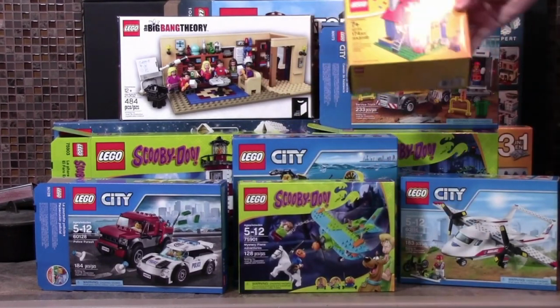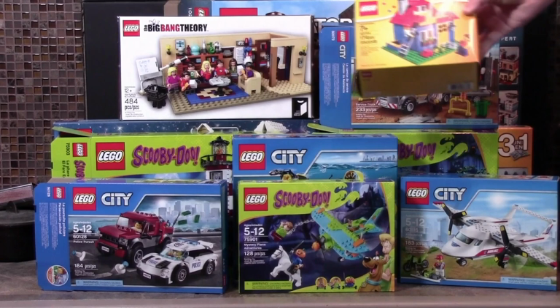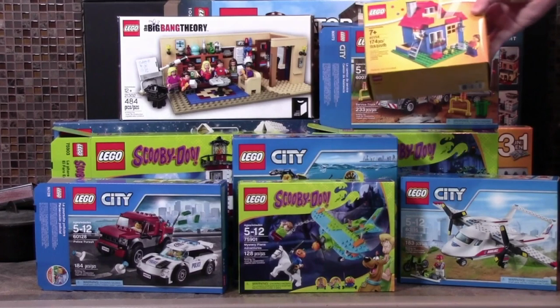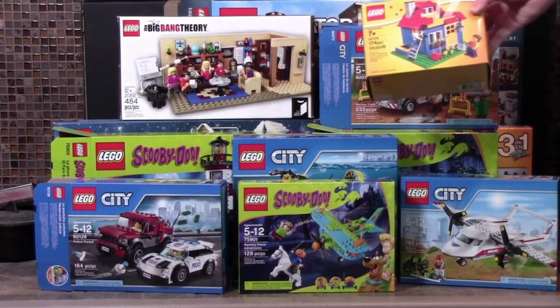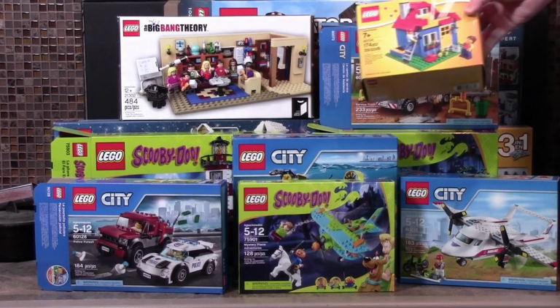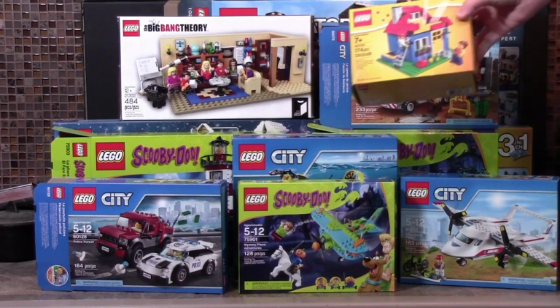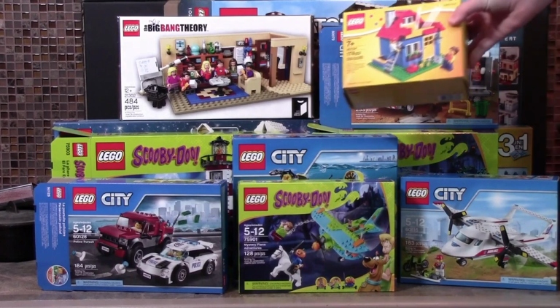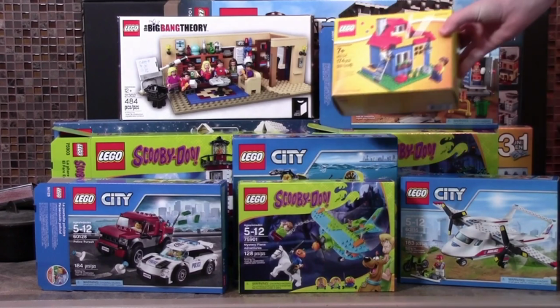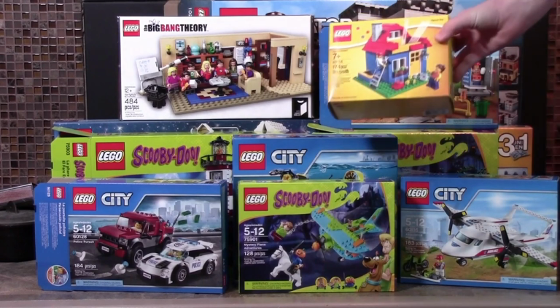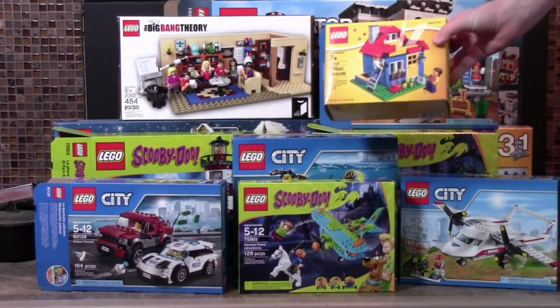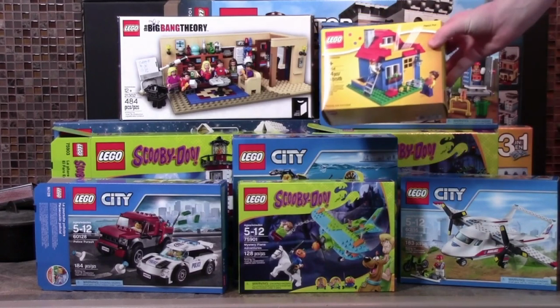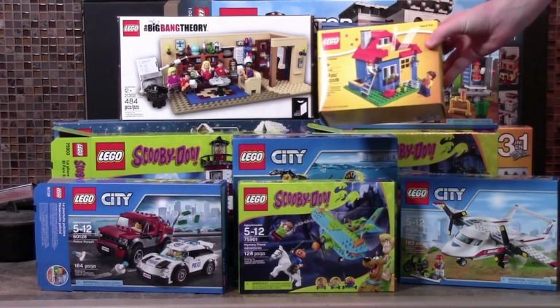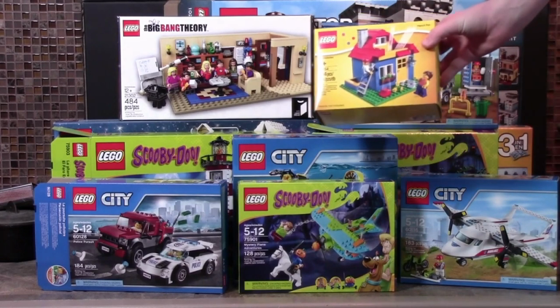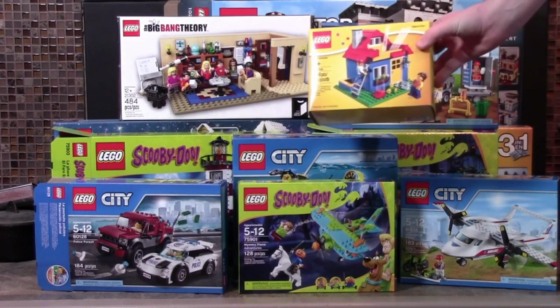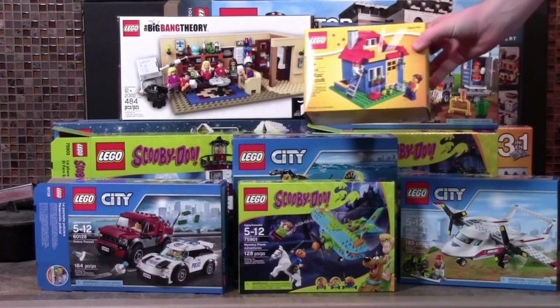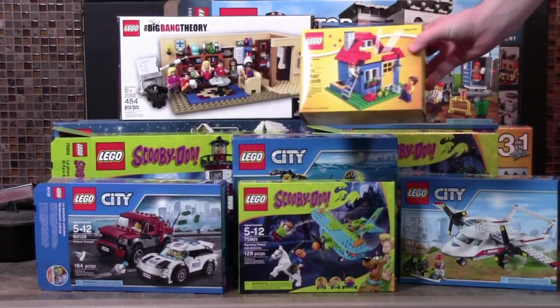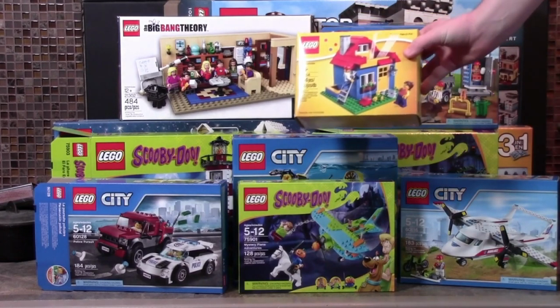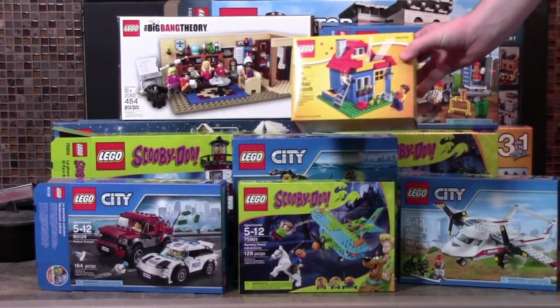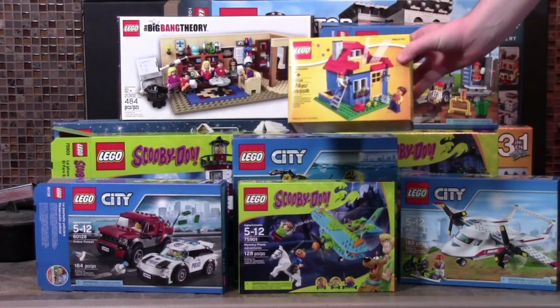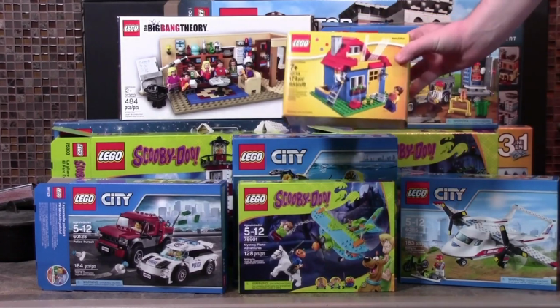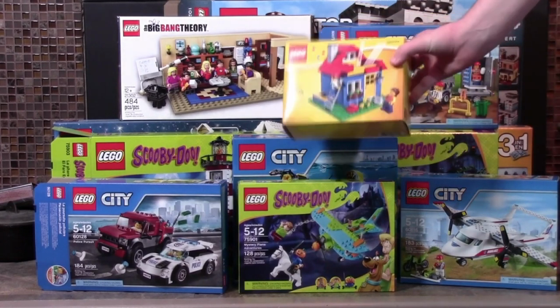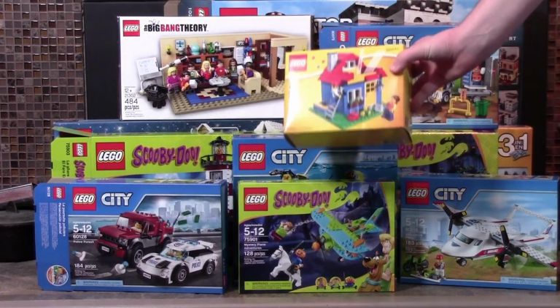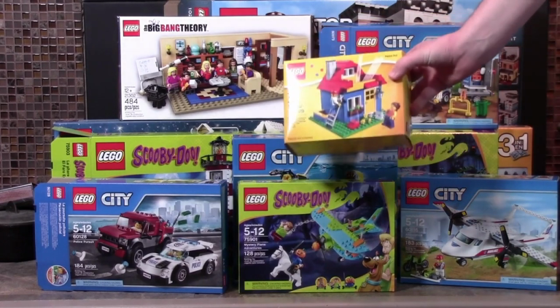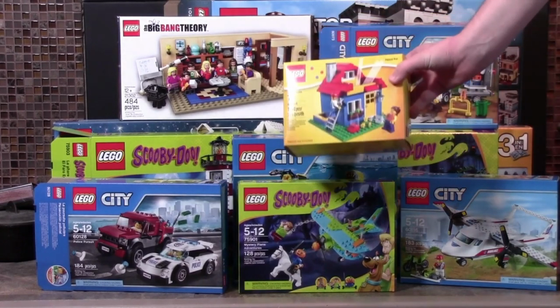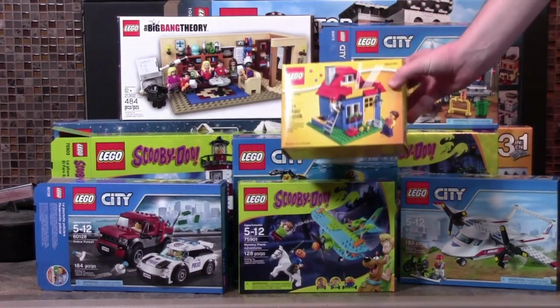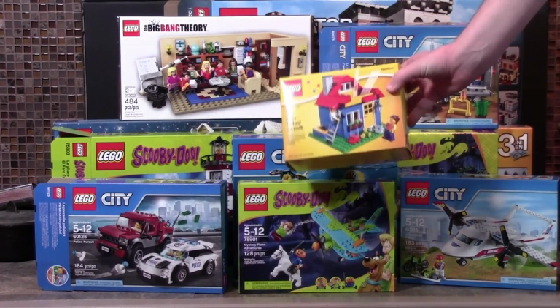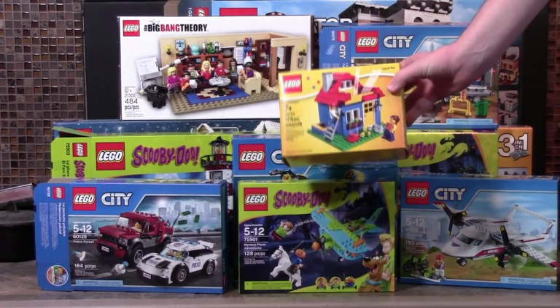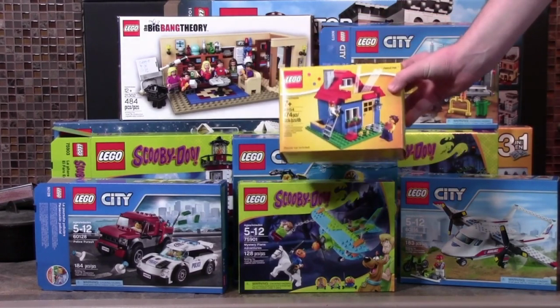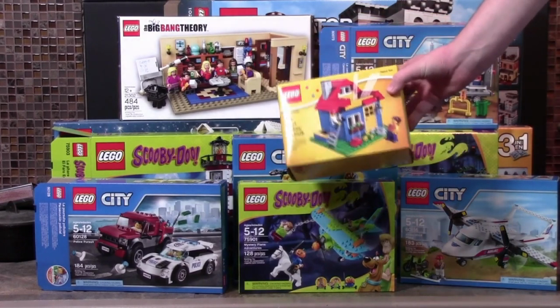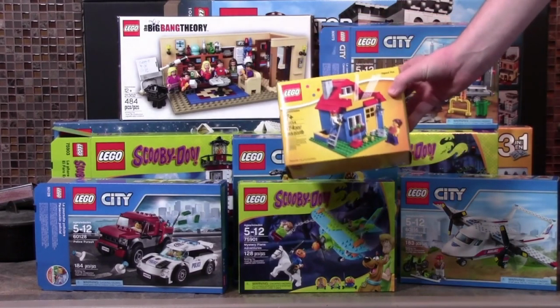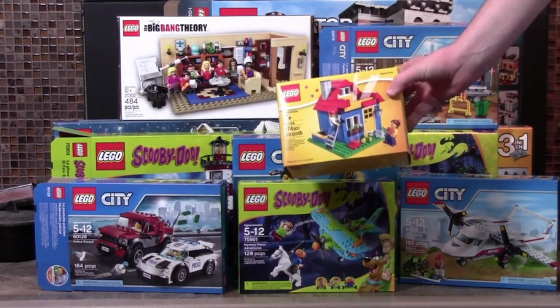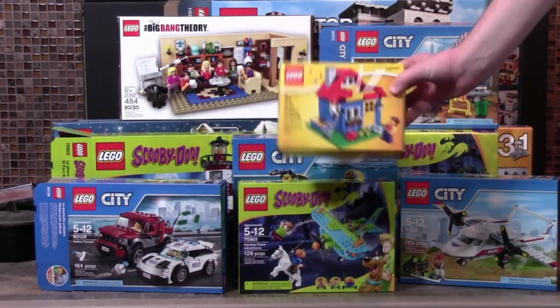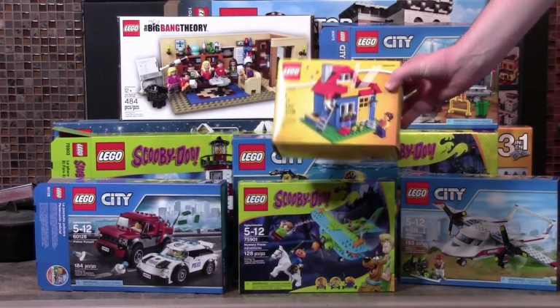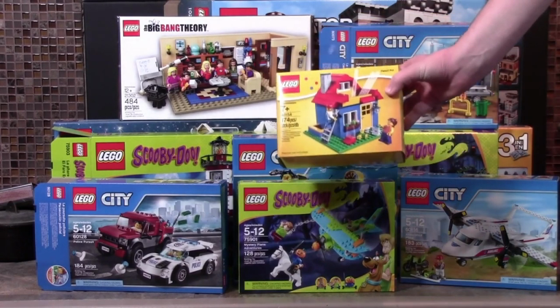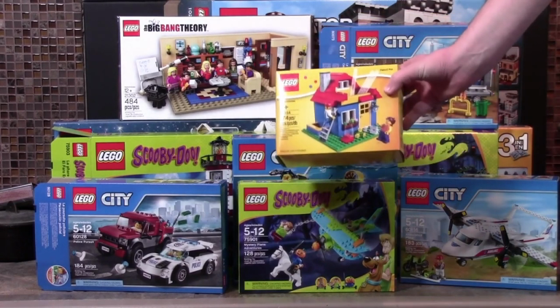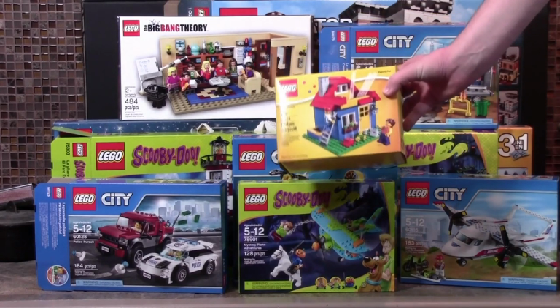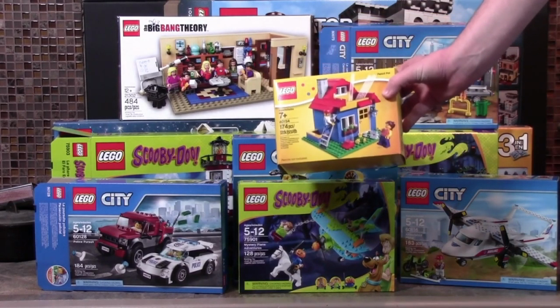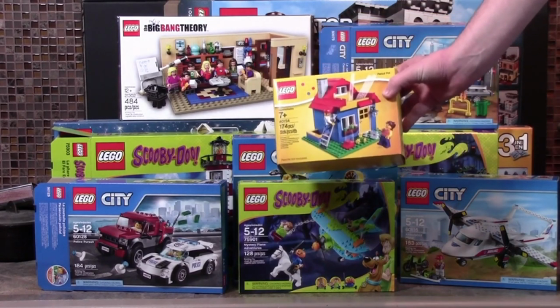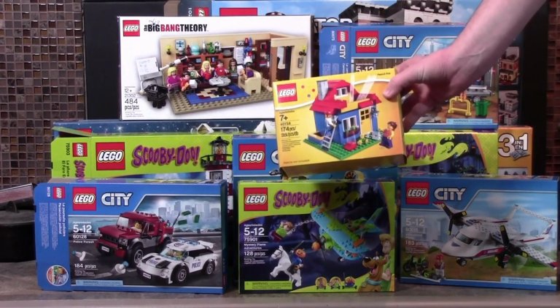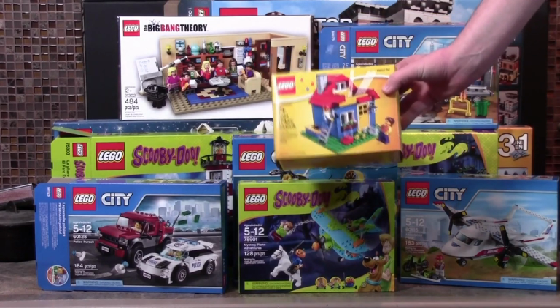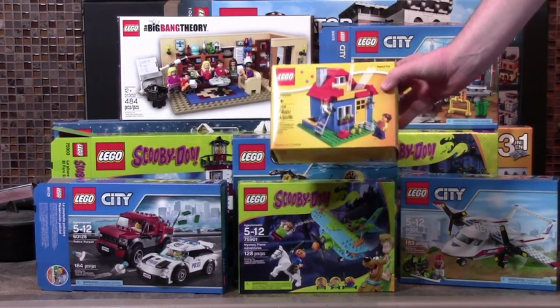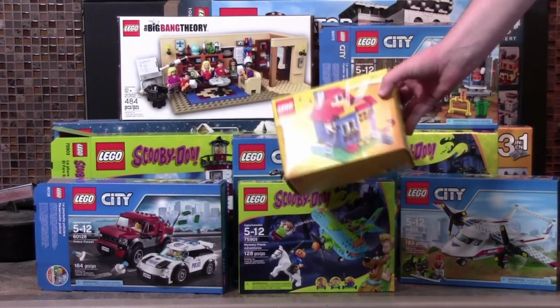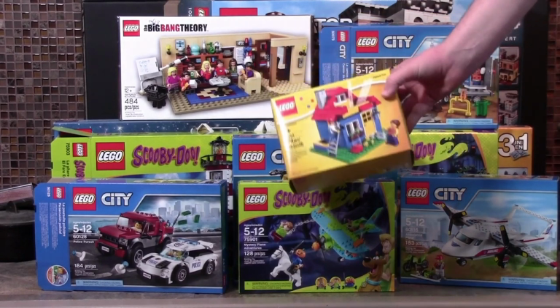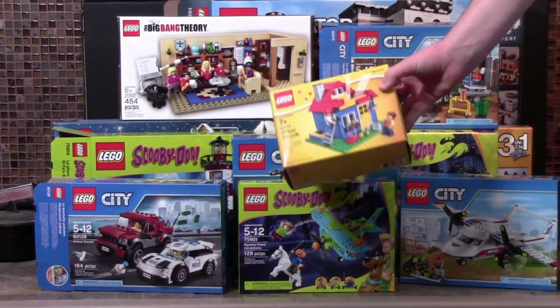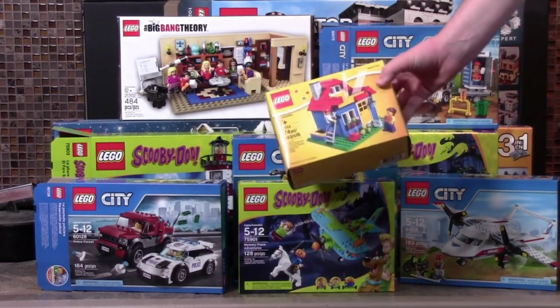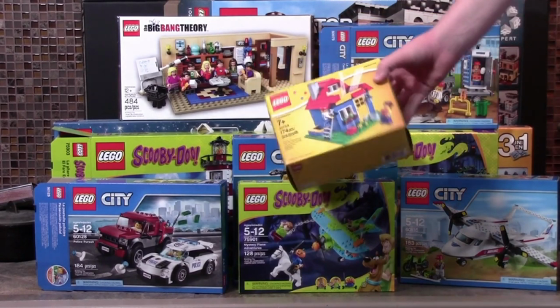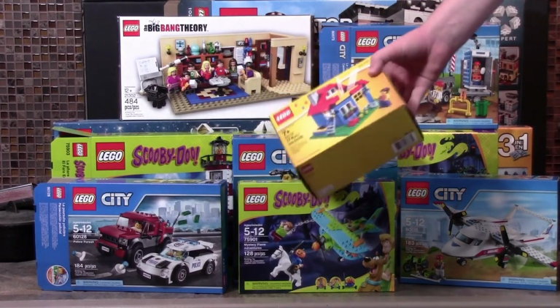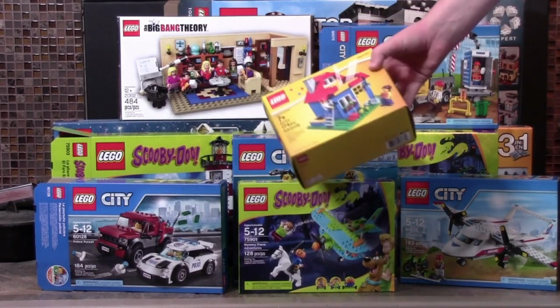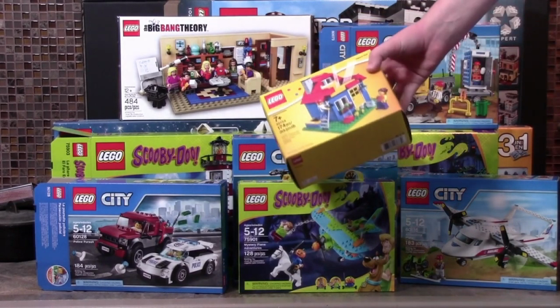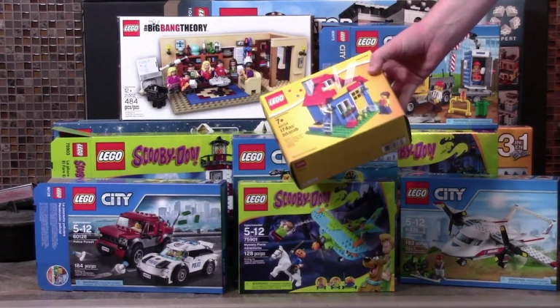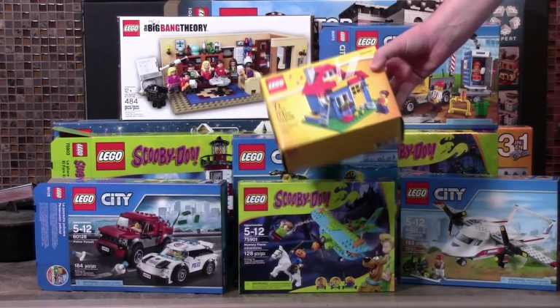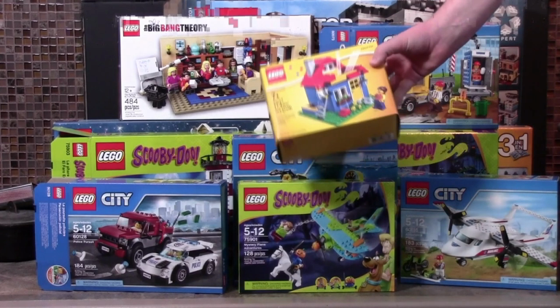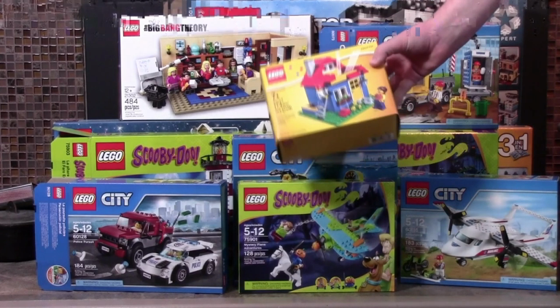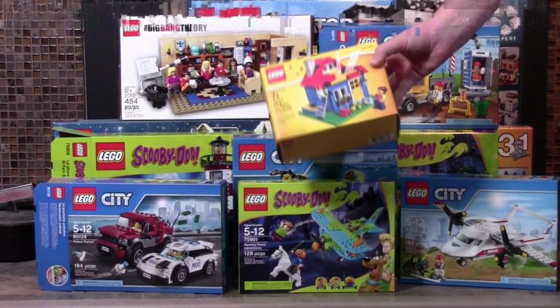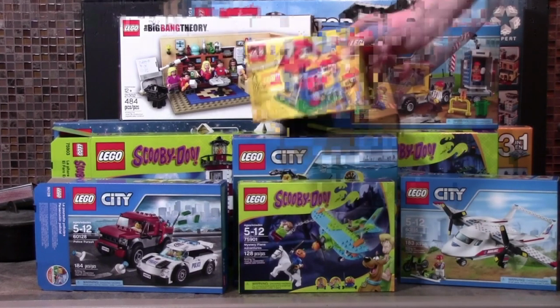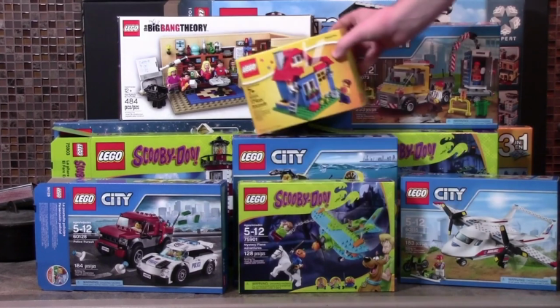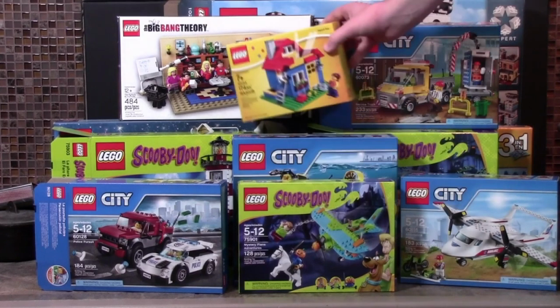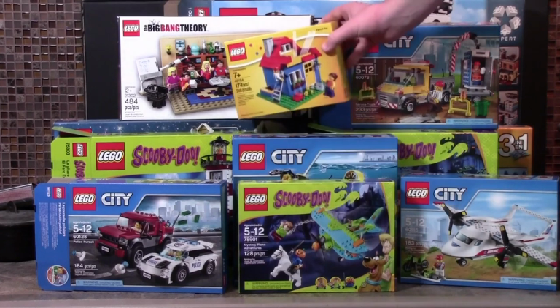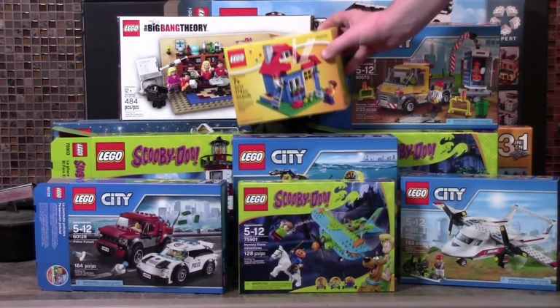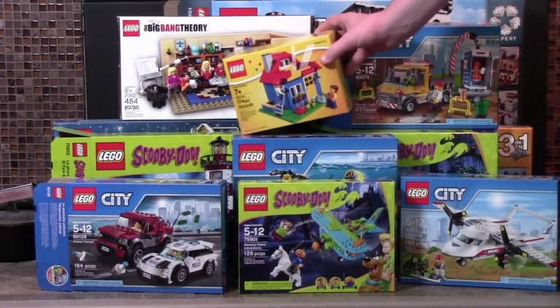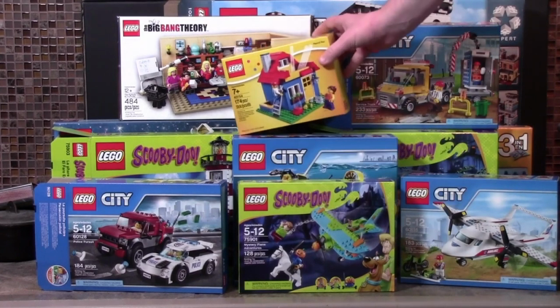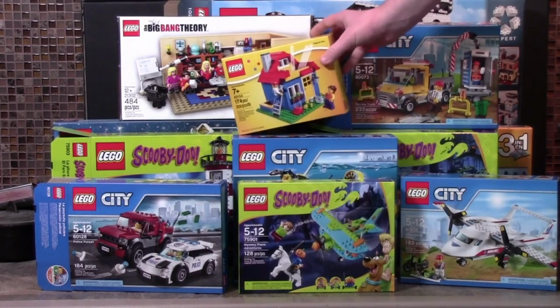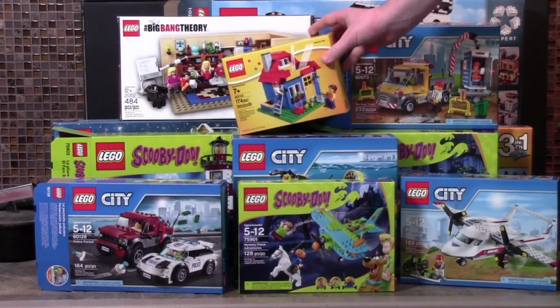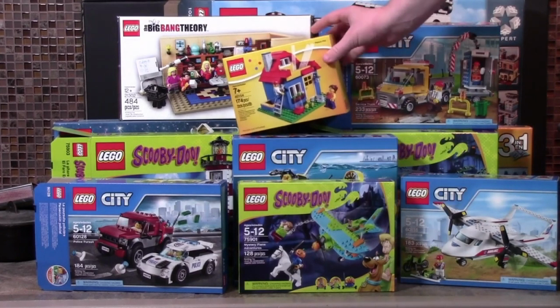I got this pencil pot, which is pretty neat because I have some official LEGO pencils but I don't have a pot to put them in, so I'm happy about that.